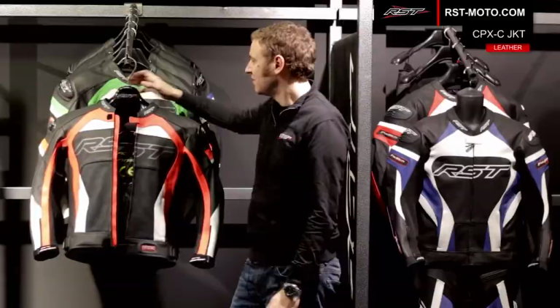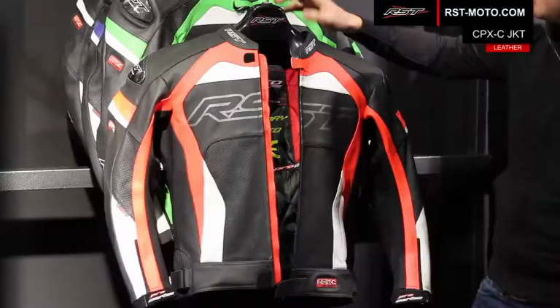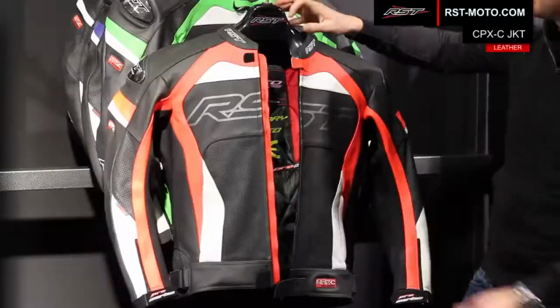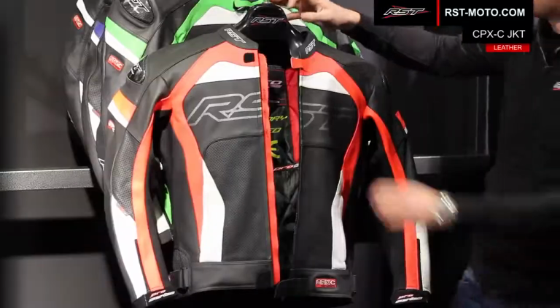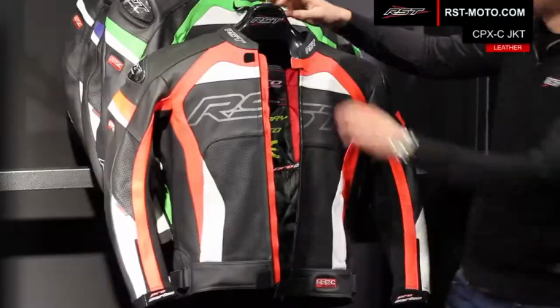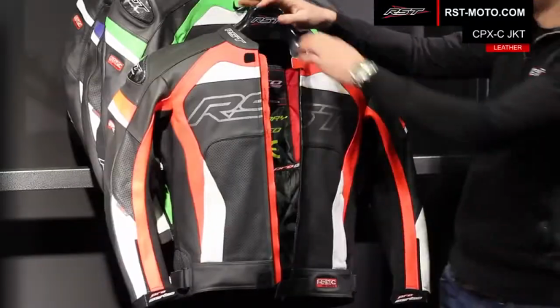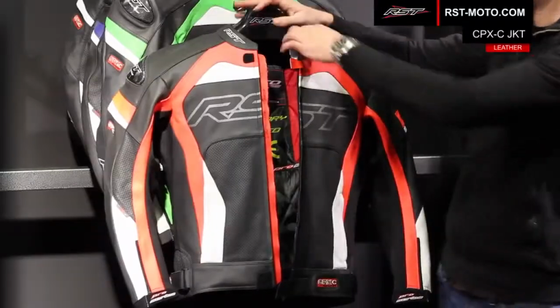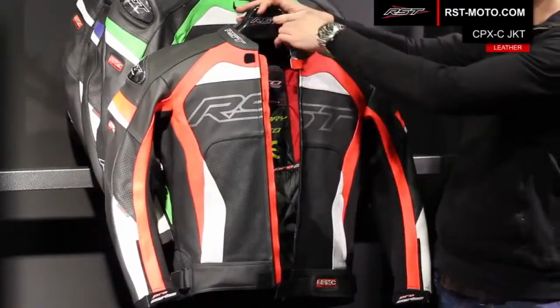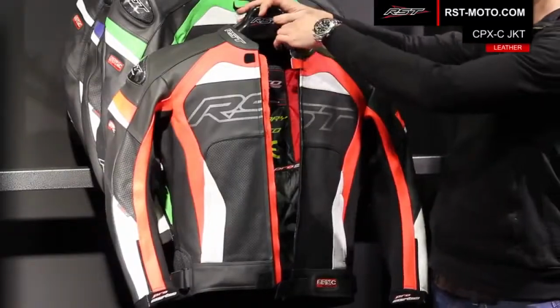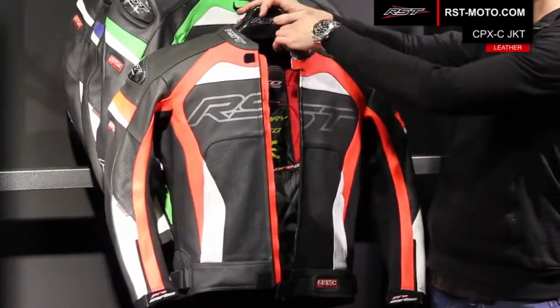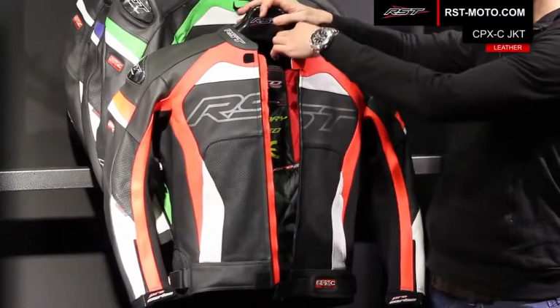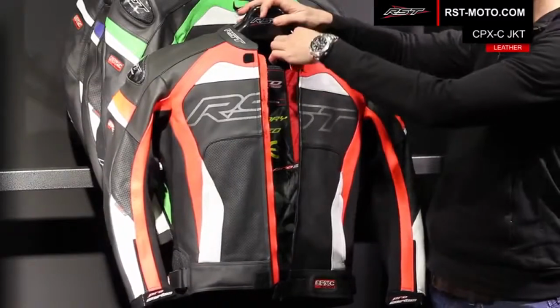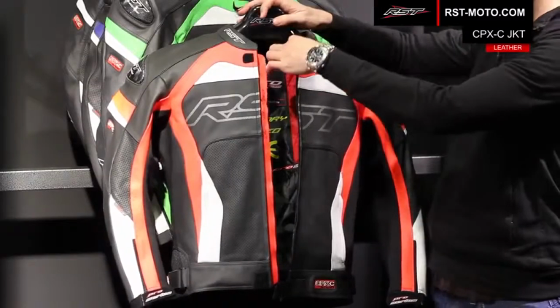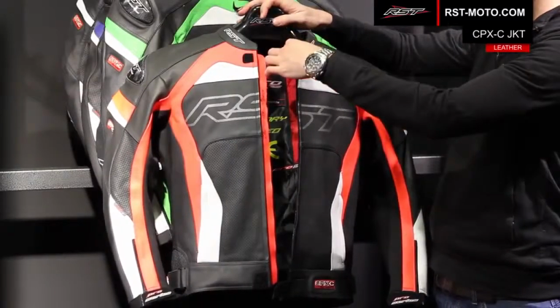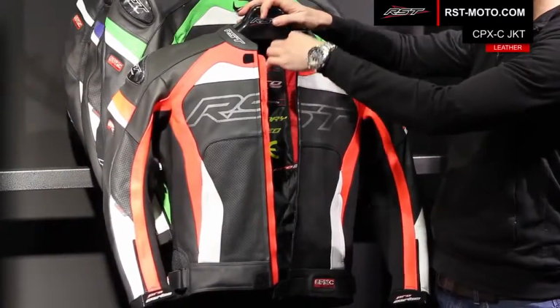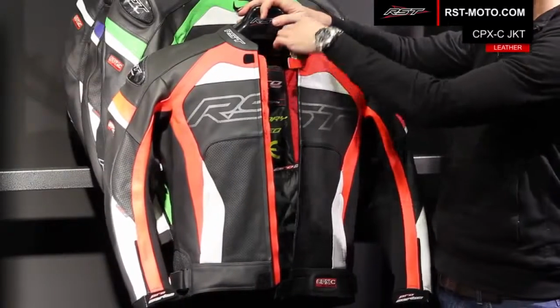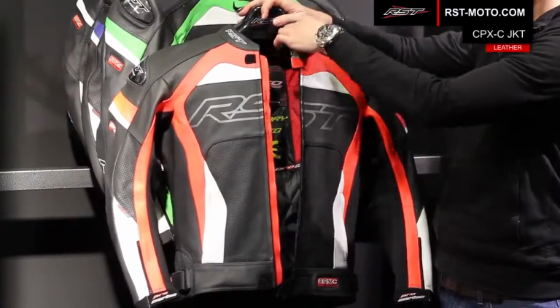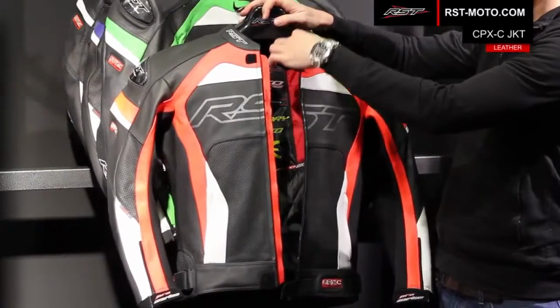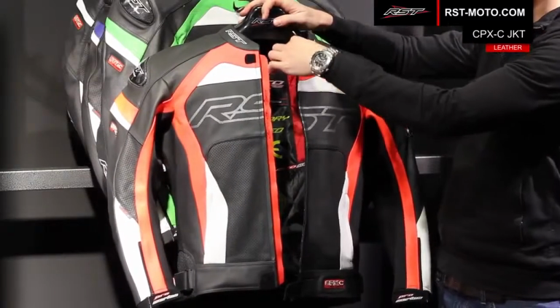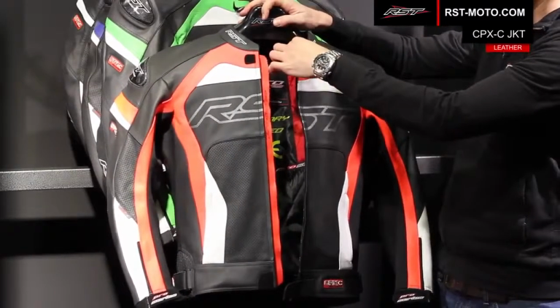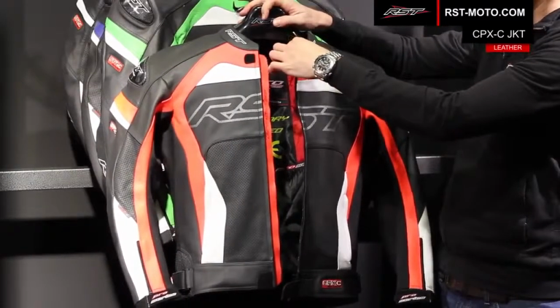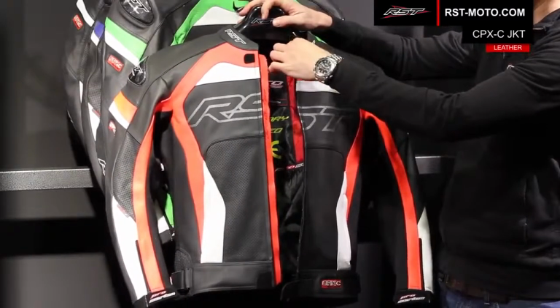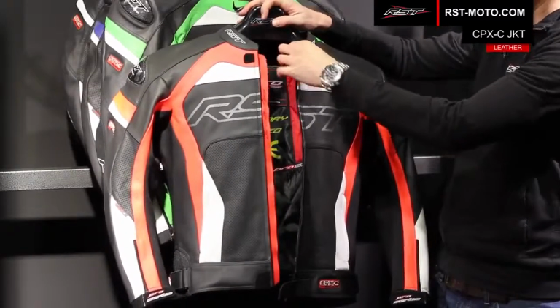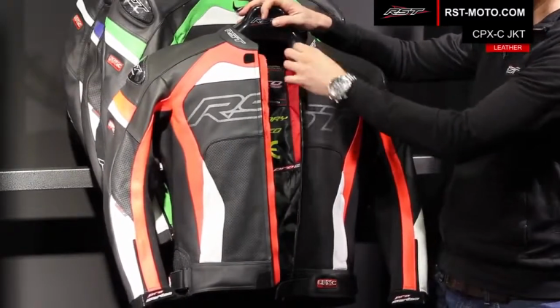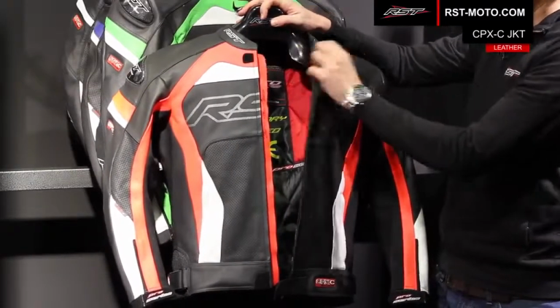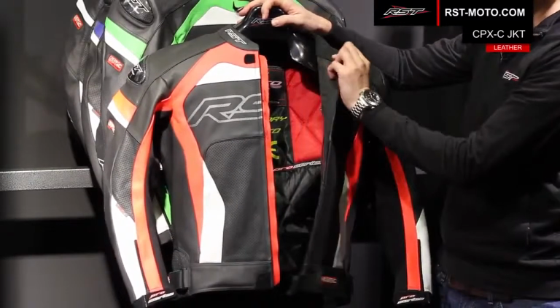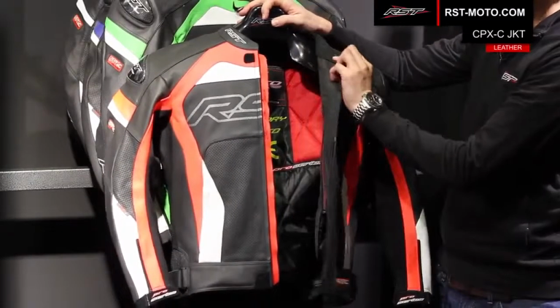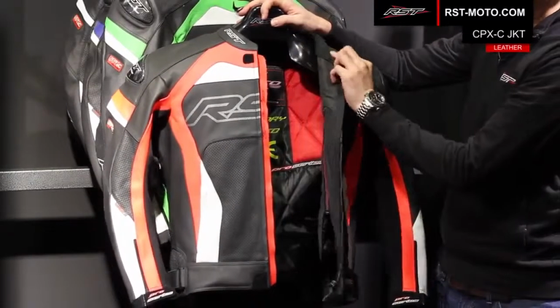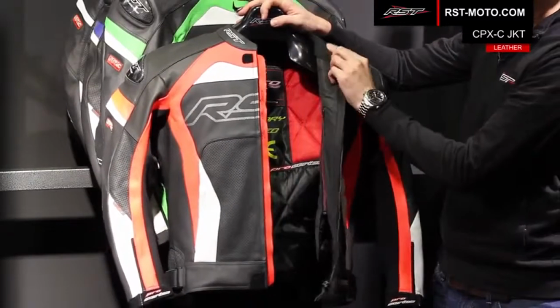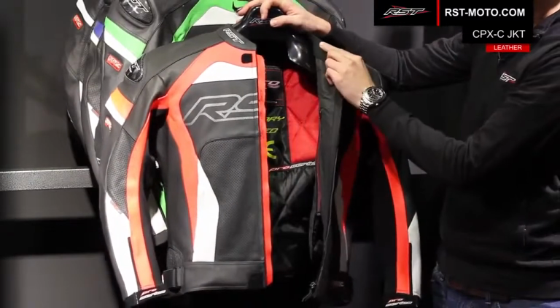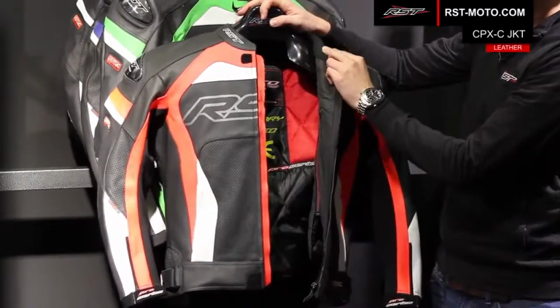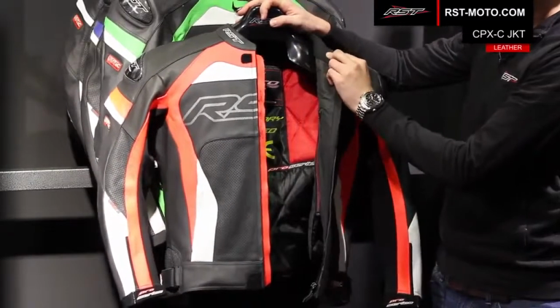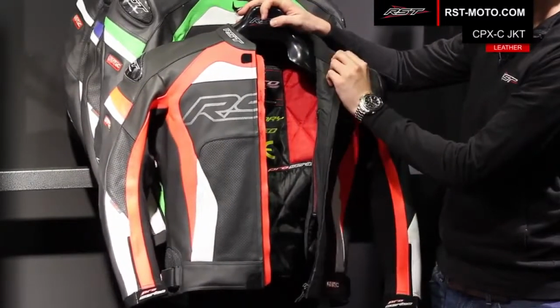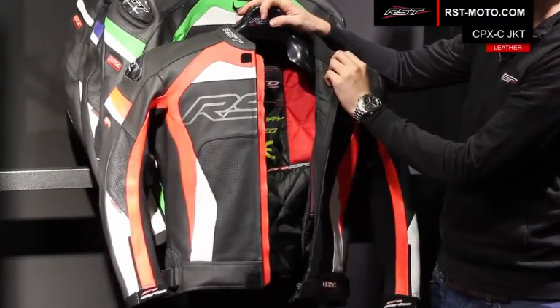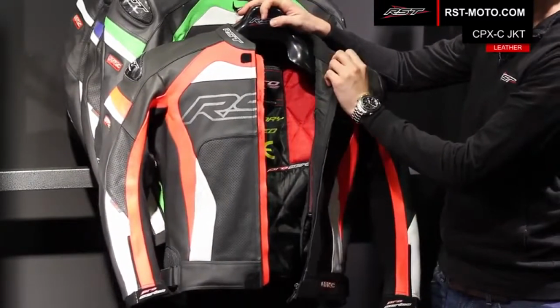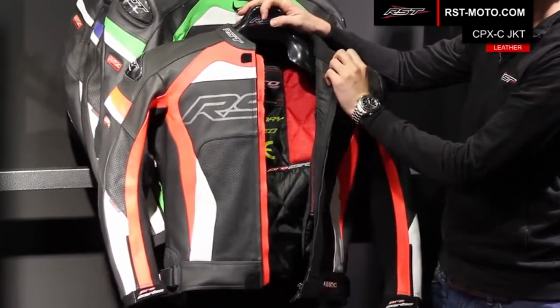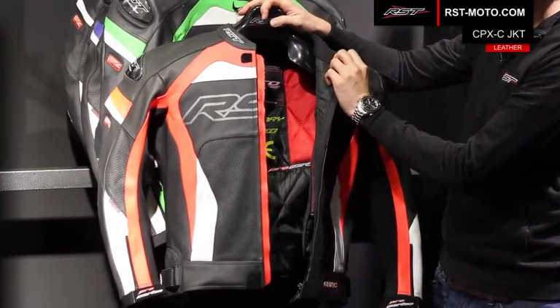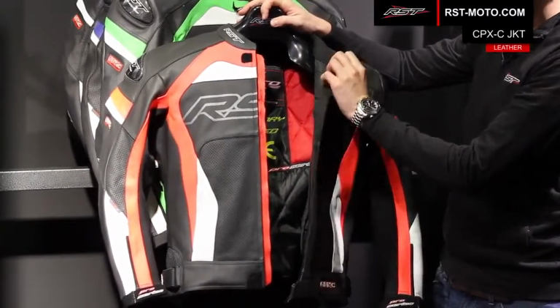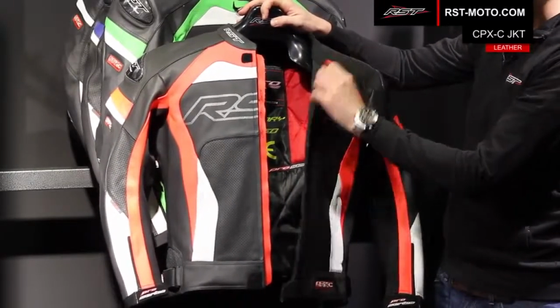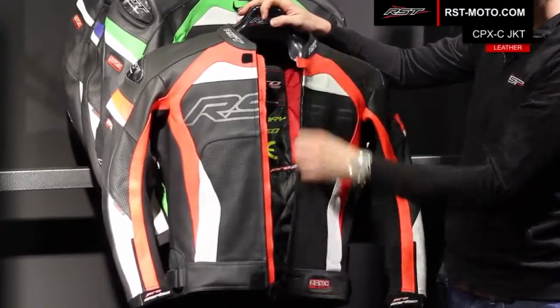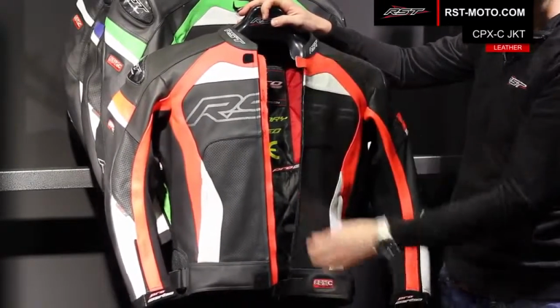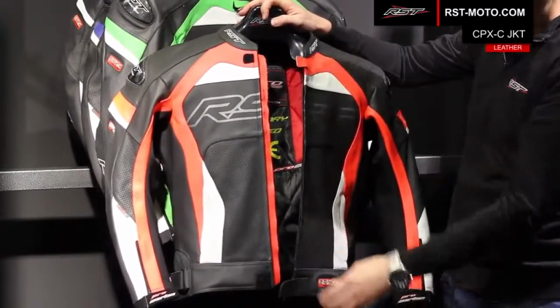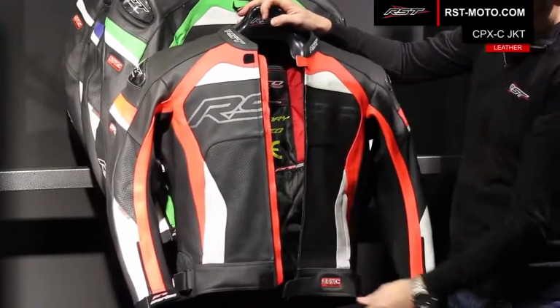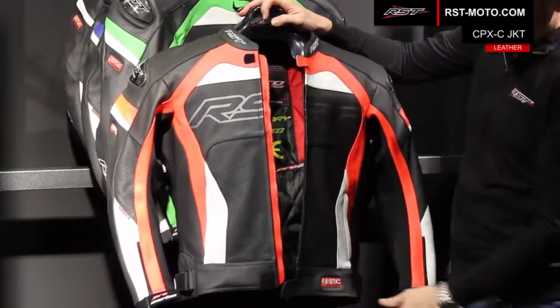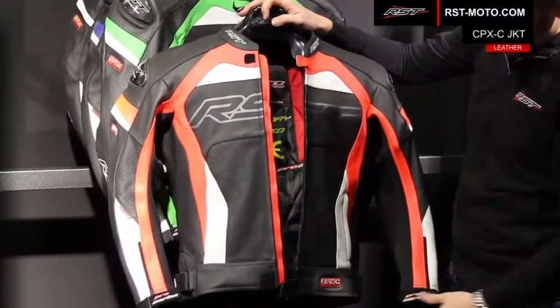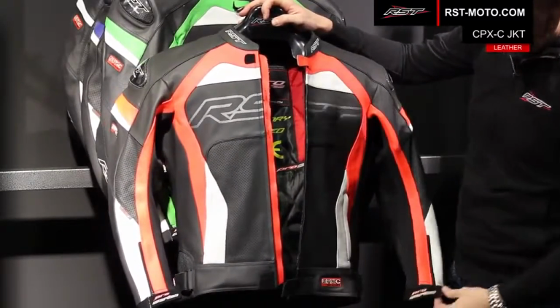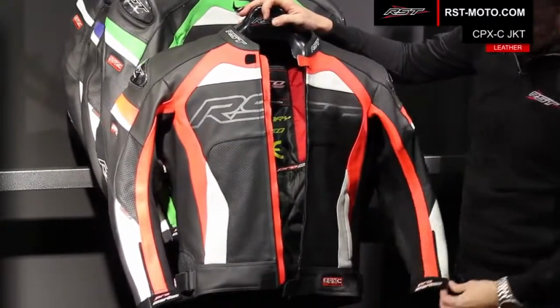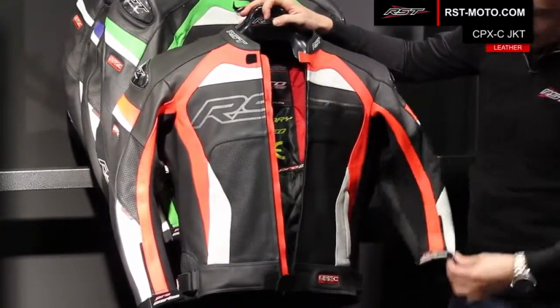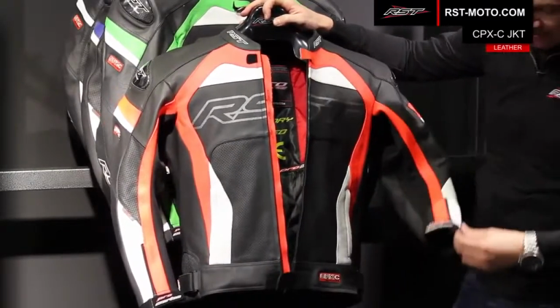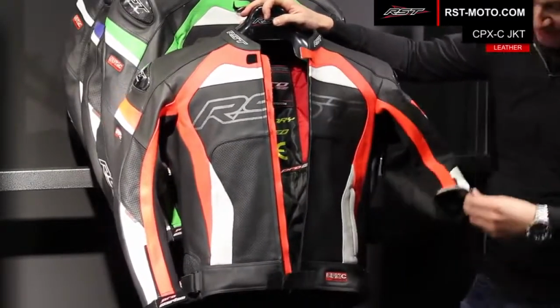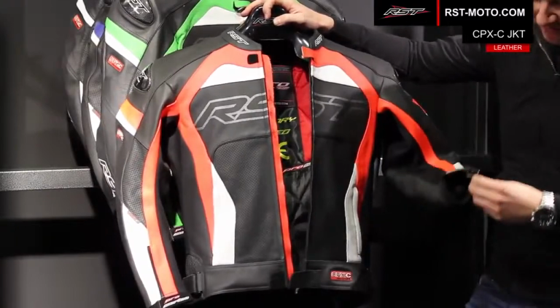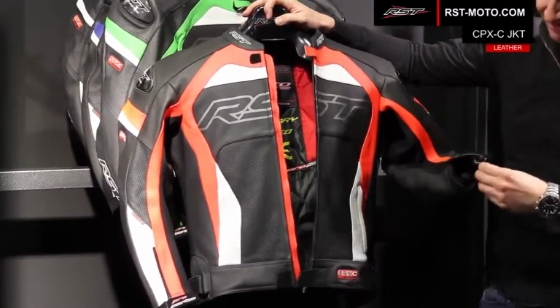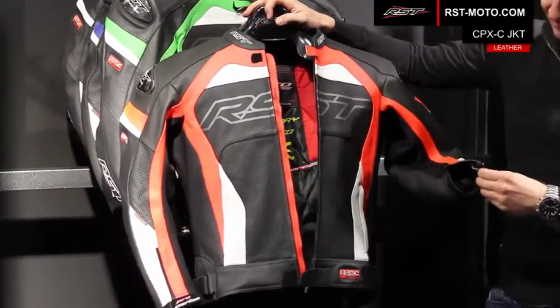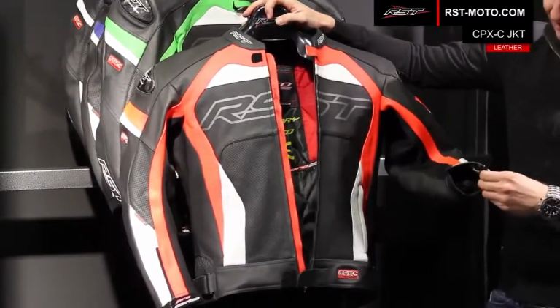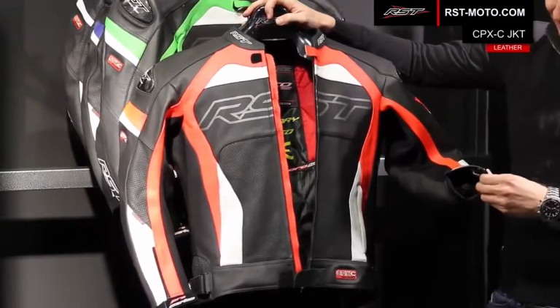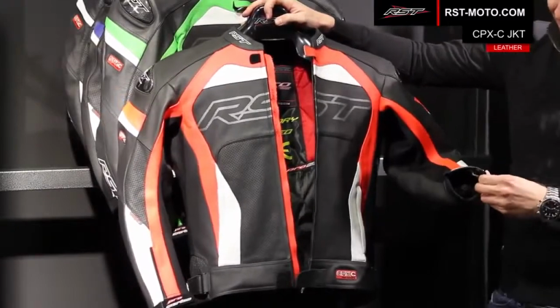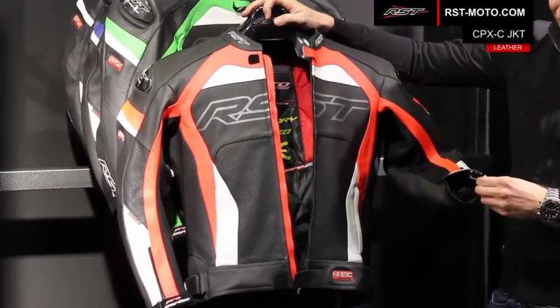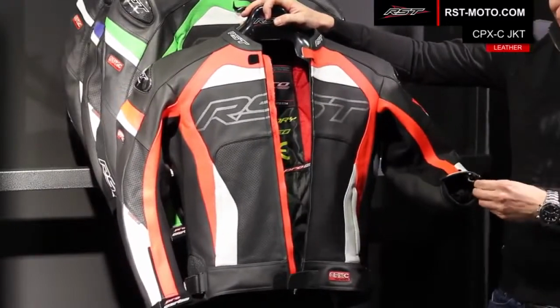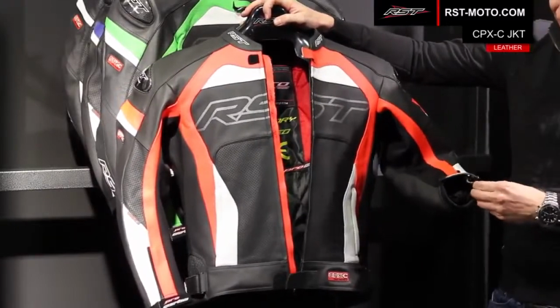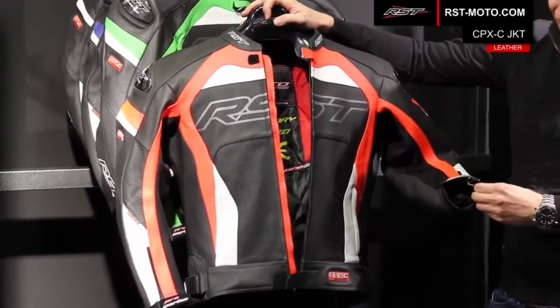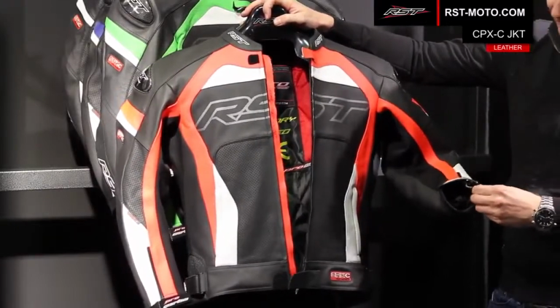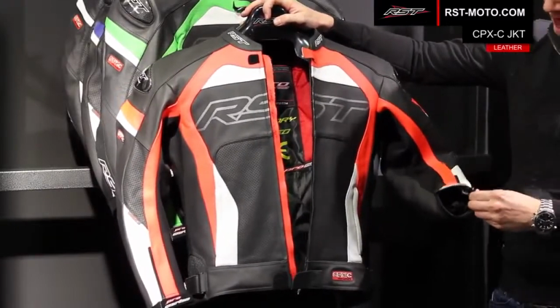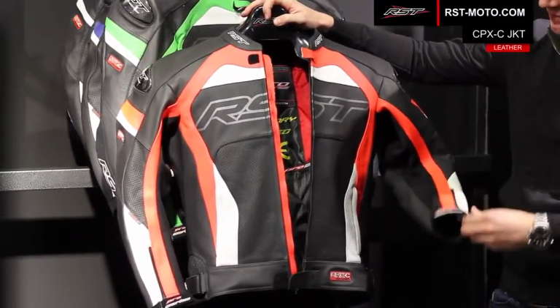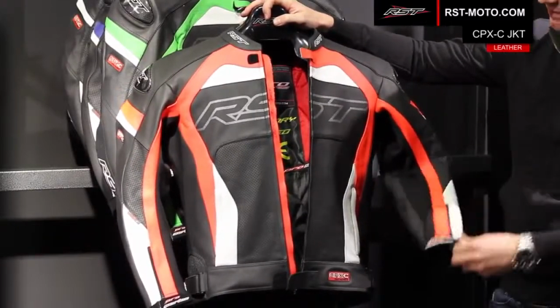You've got a really nice neoprene race style collar, very soft, and neoprene race cuffs on the jacket as well.